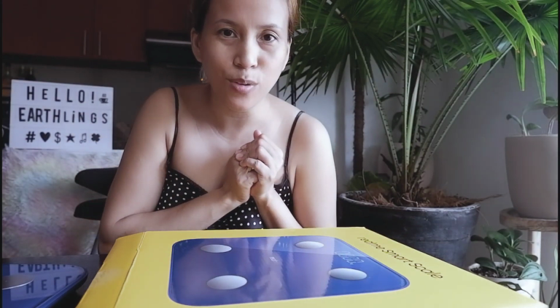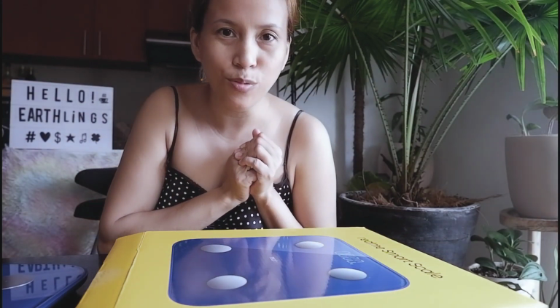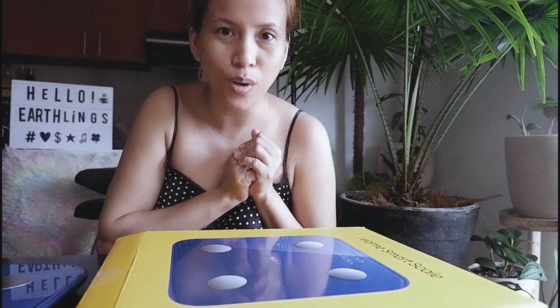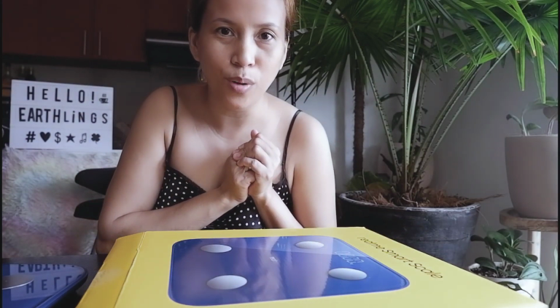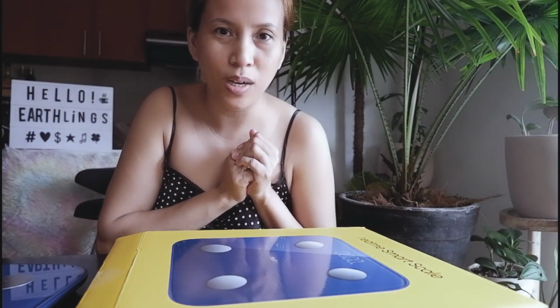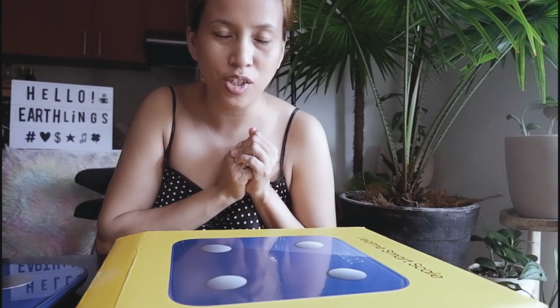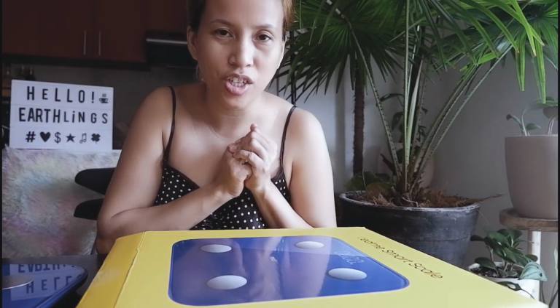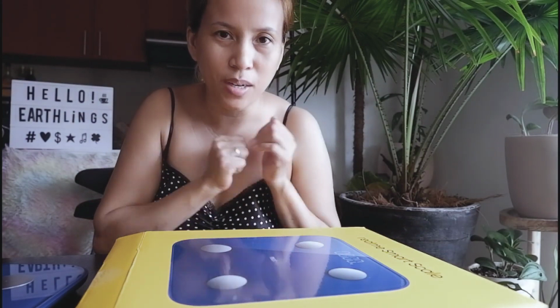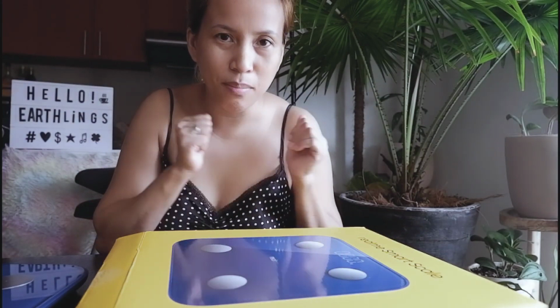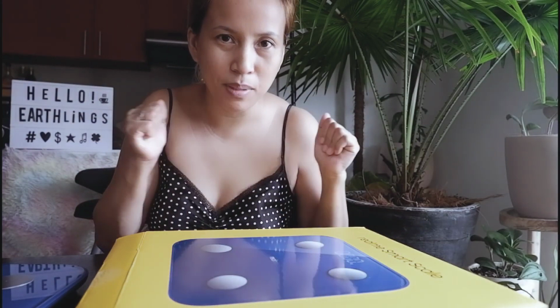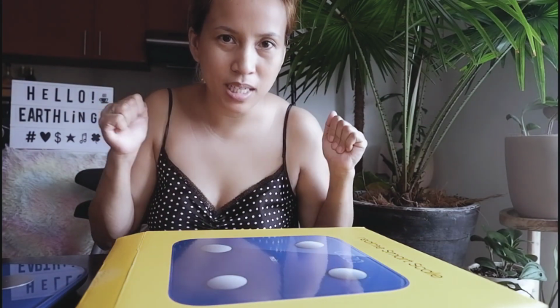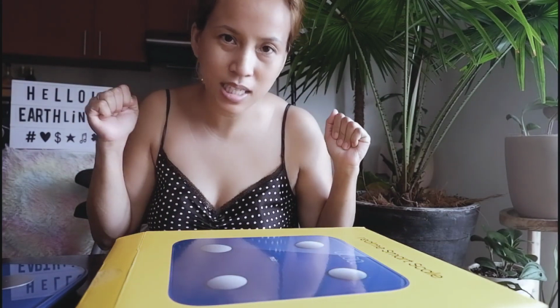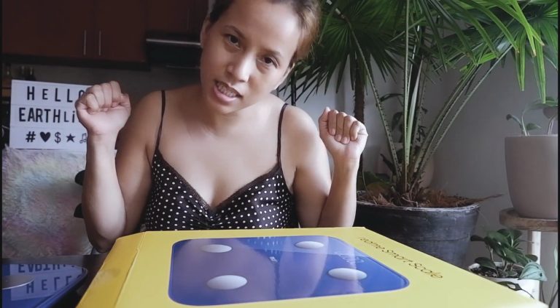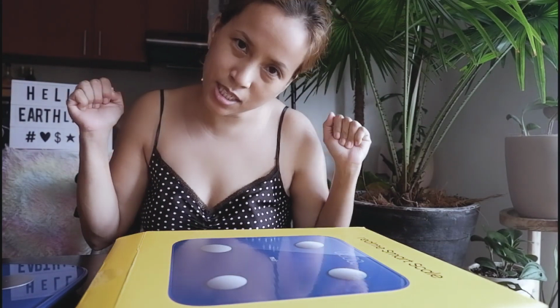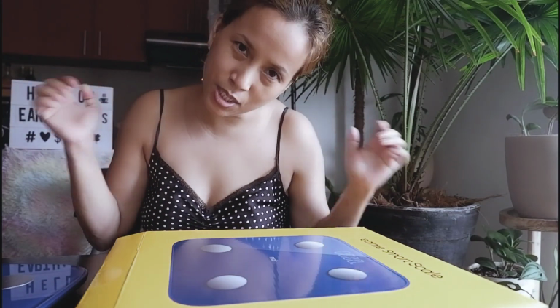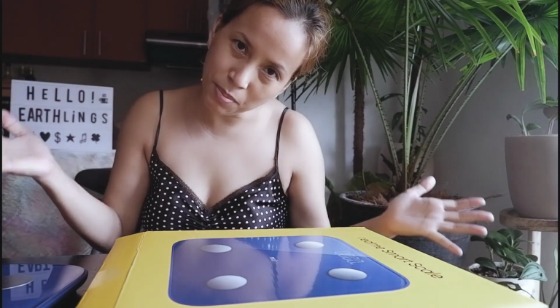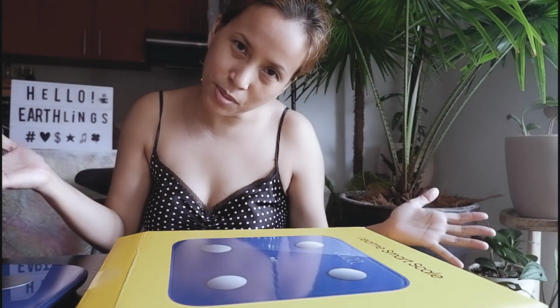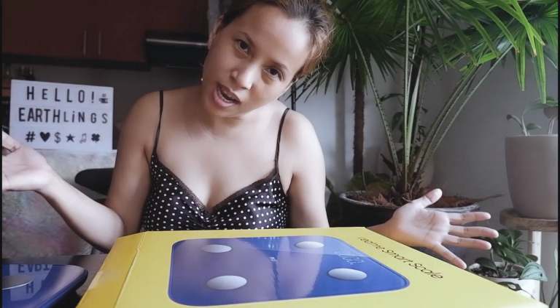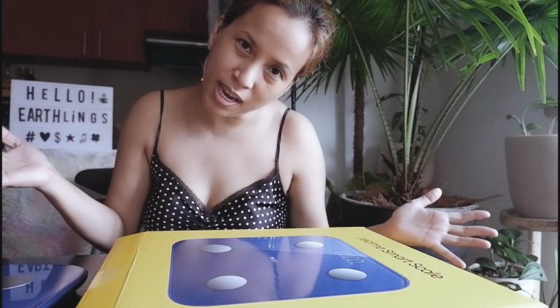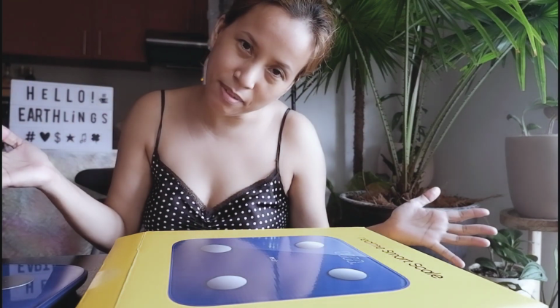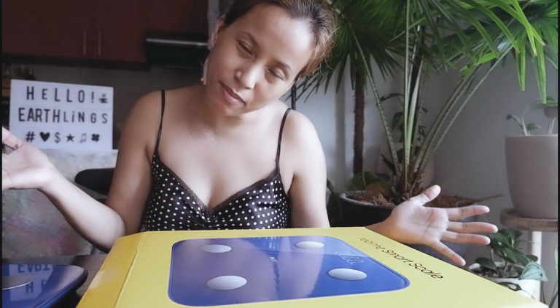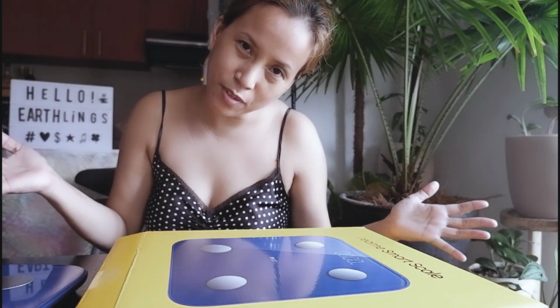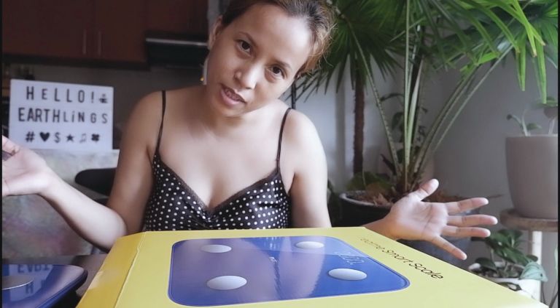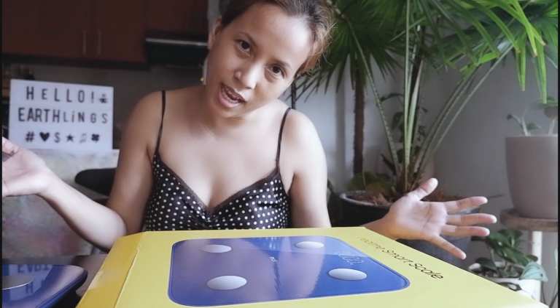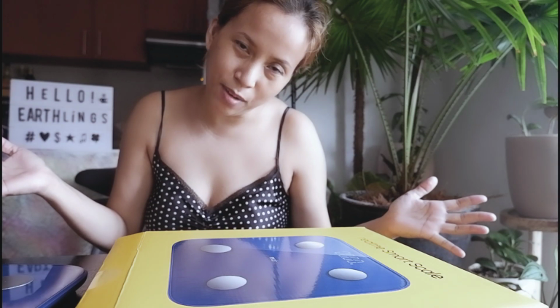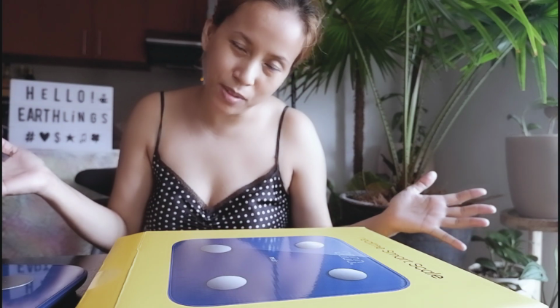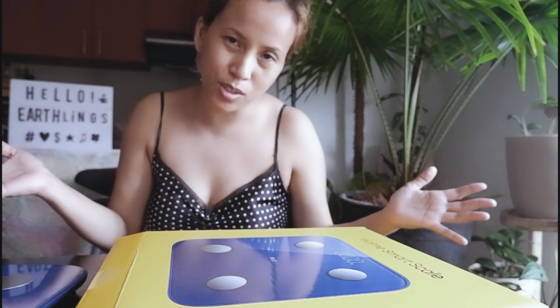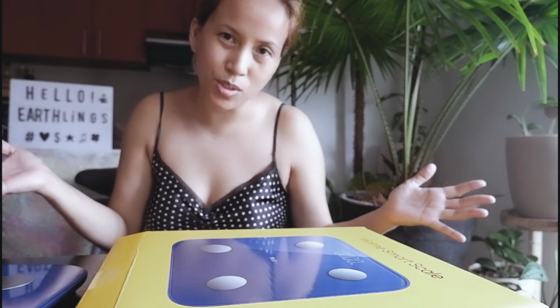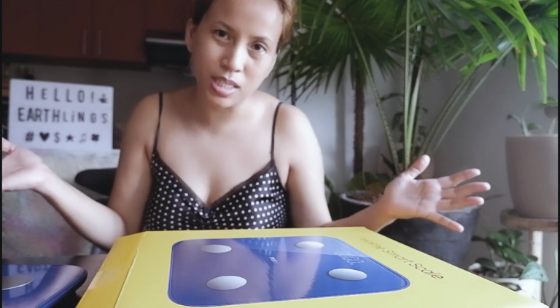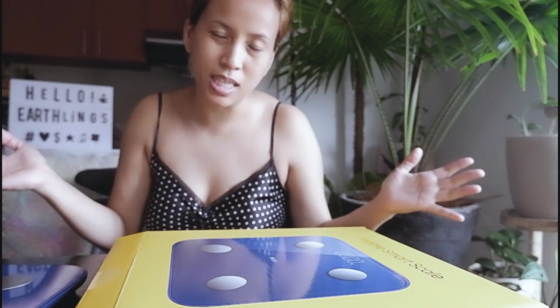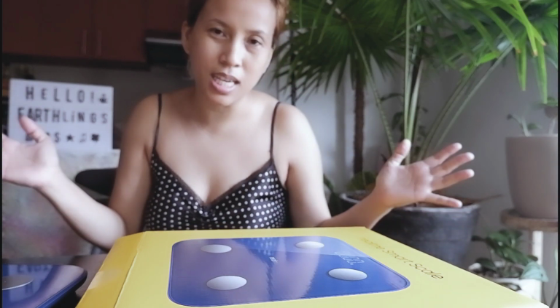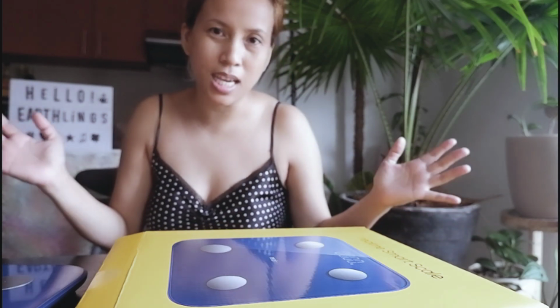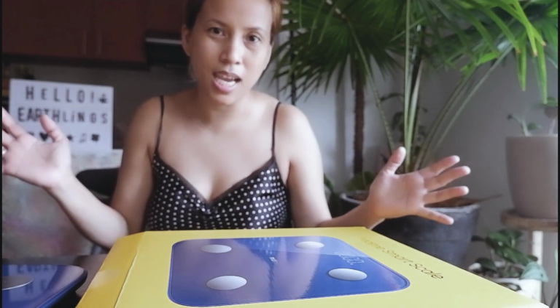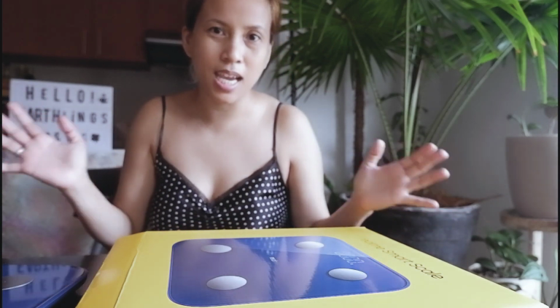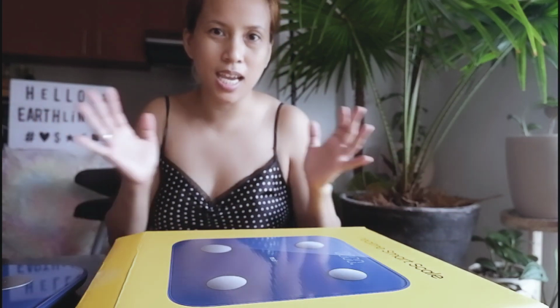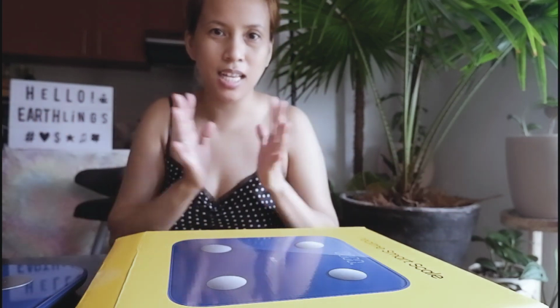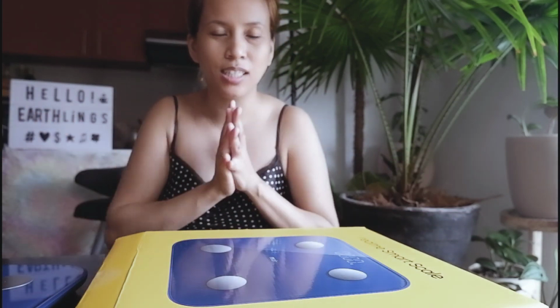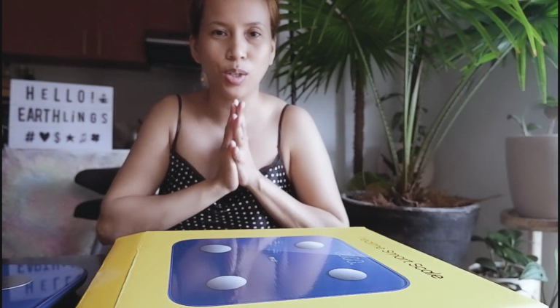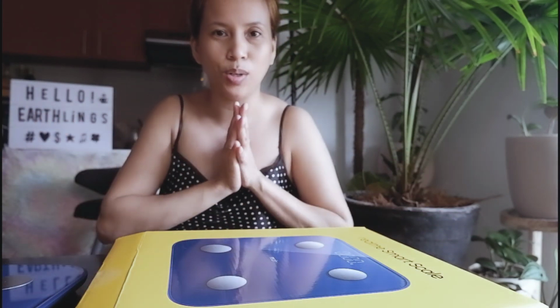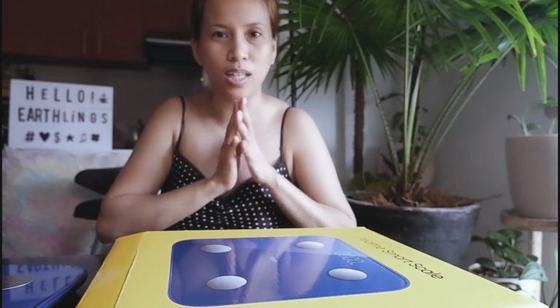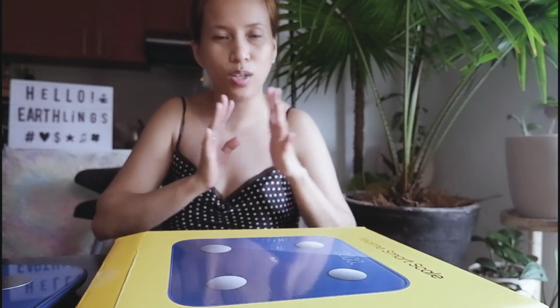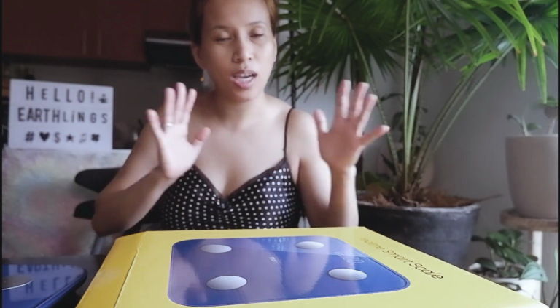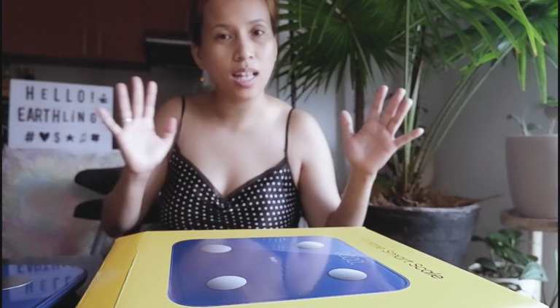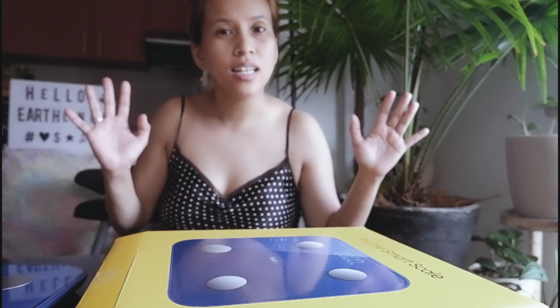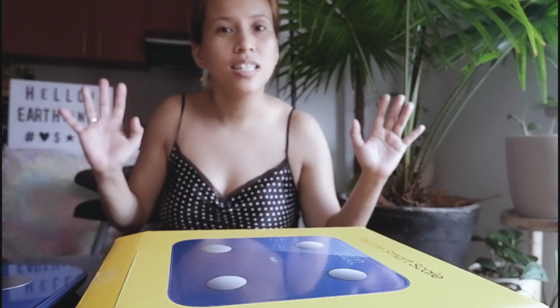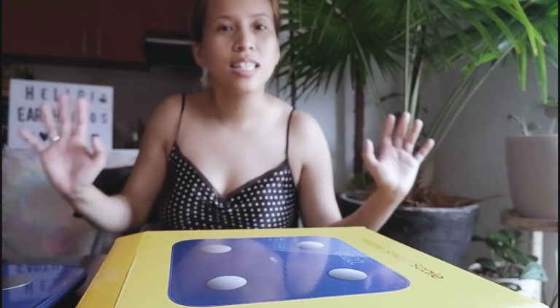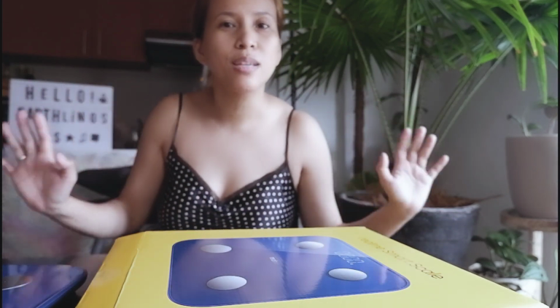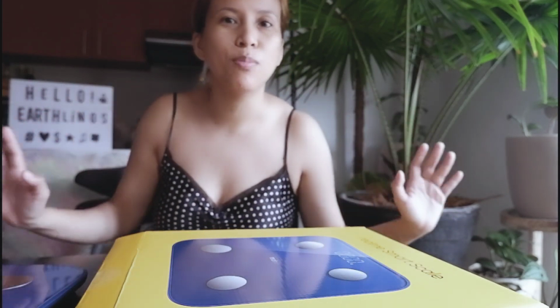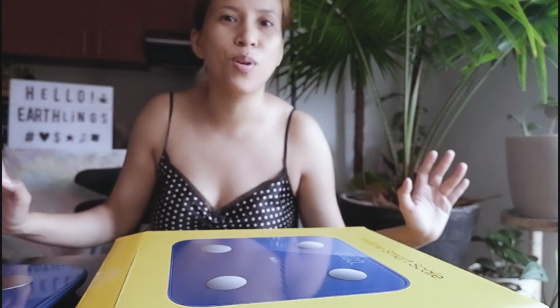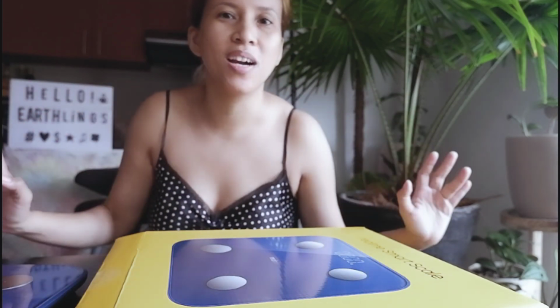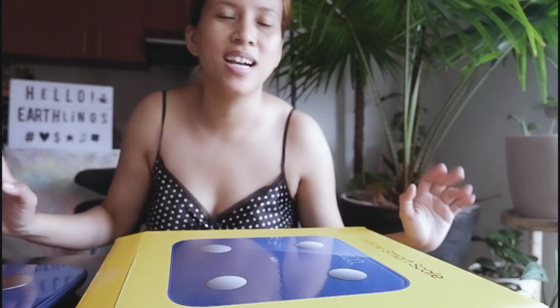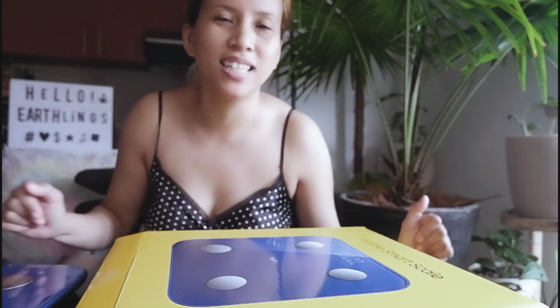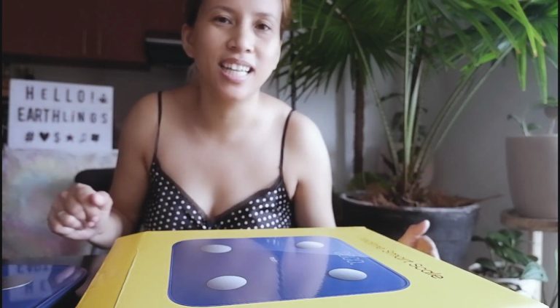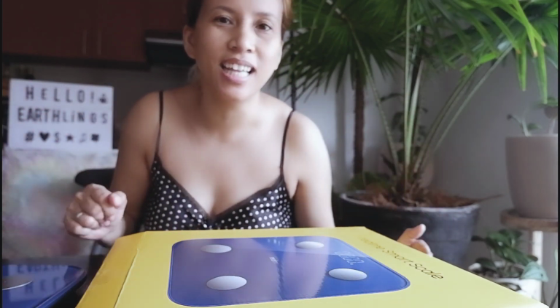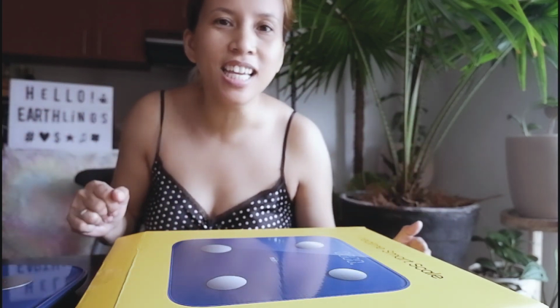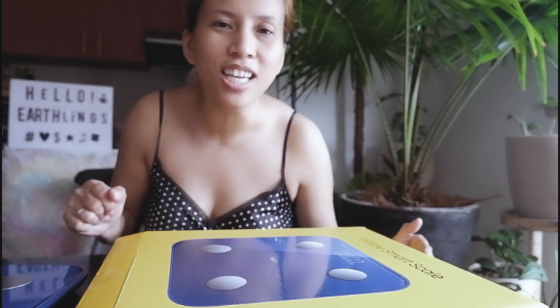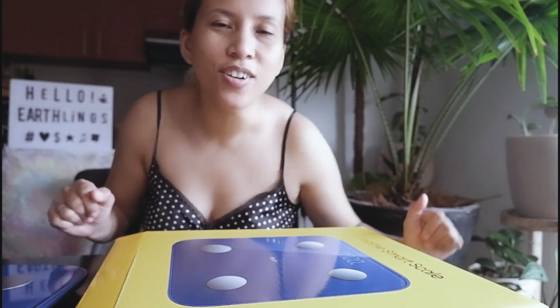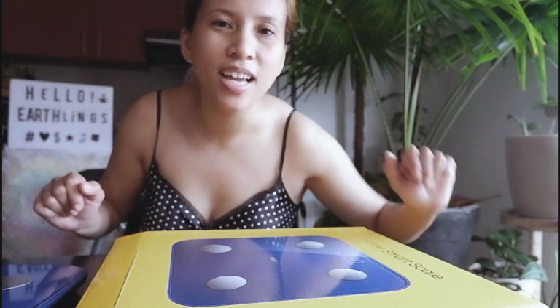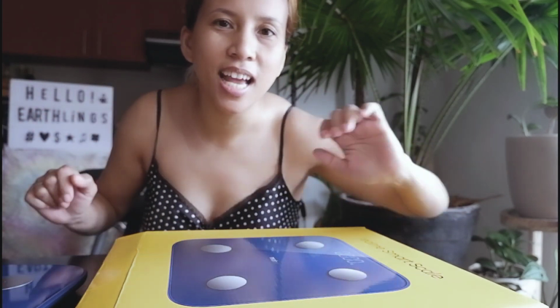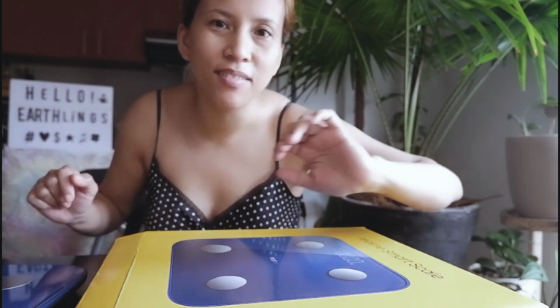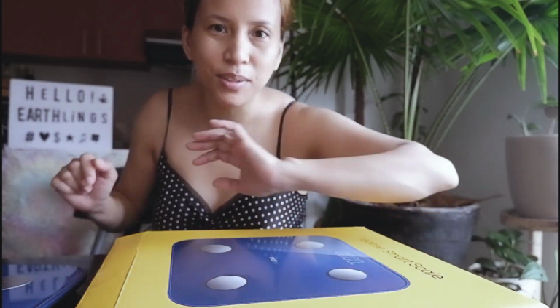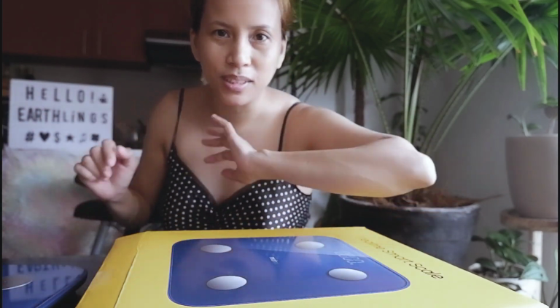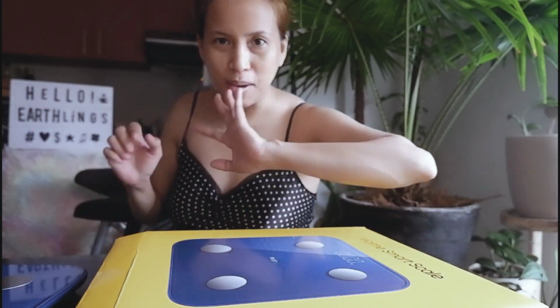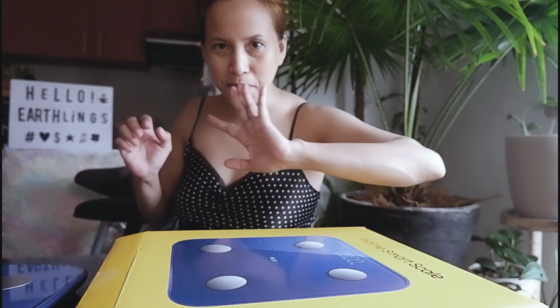Thank you for watching! Please subscribe if you like what you see so that you can see more. Thank you and have a good day!